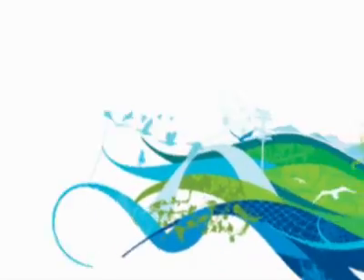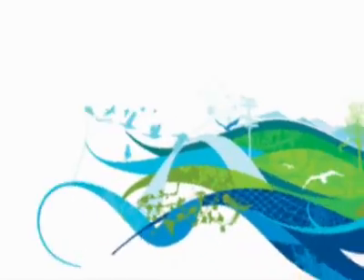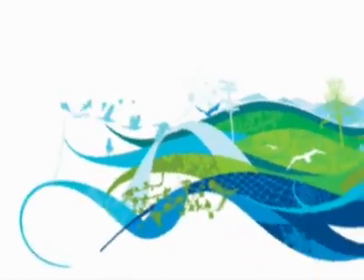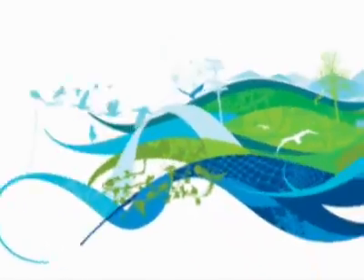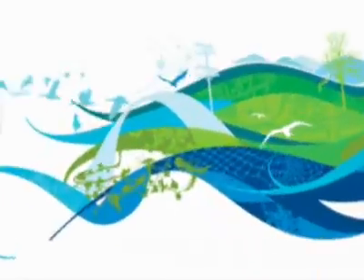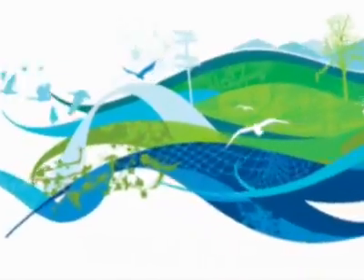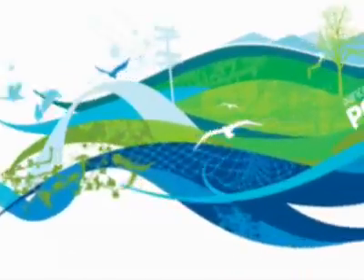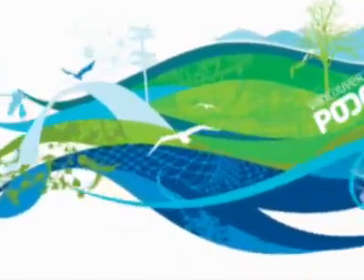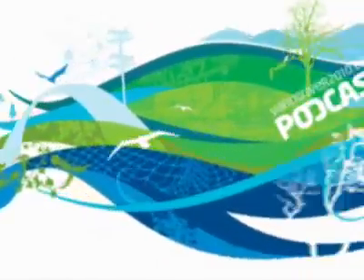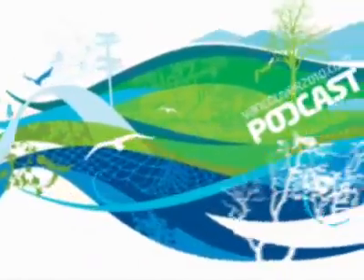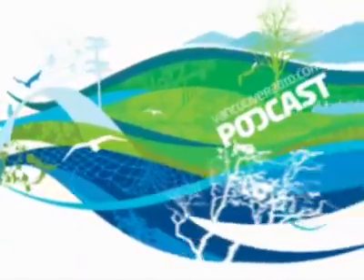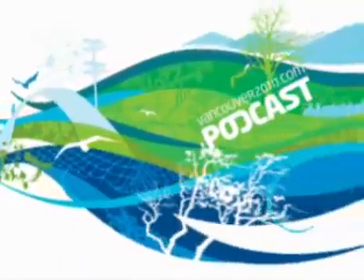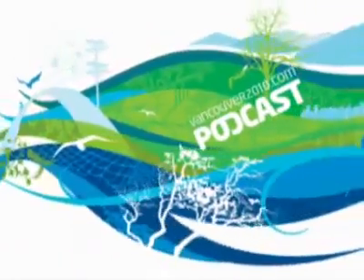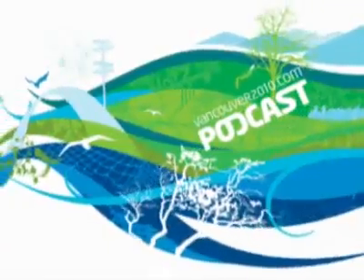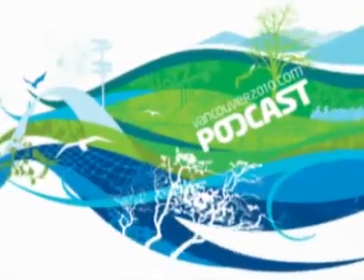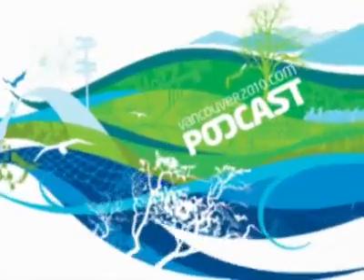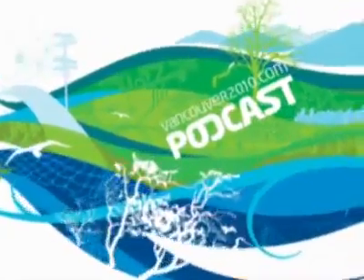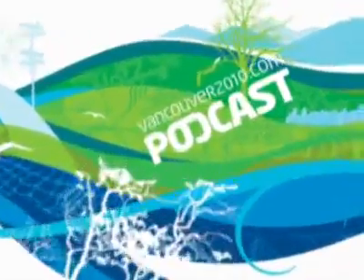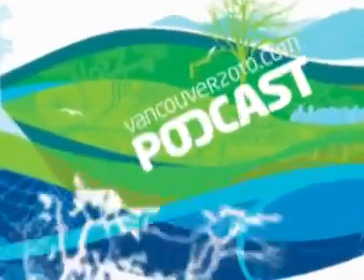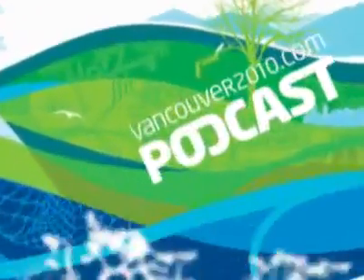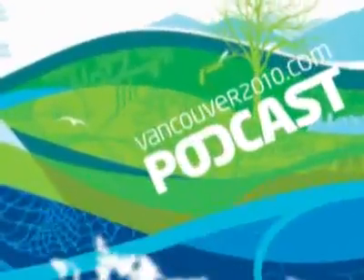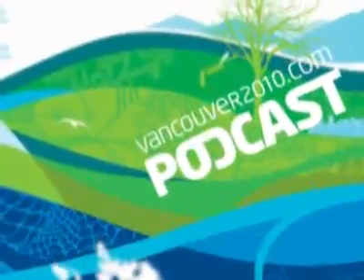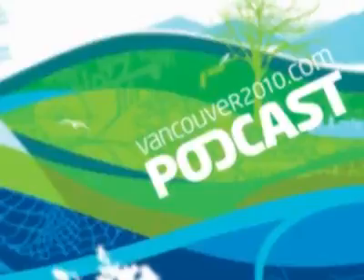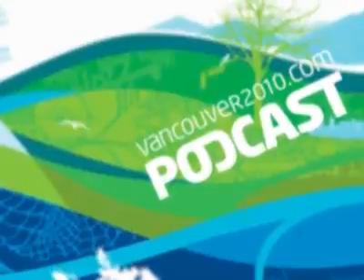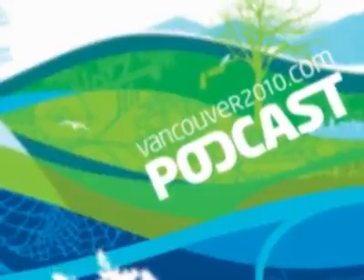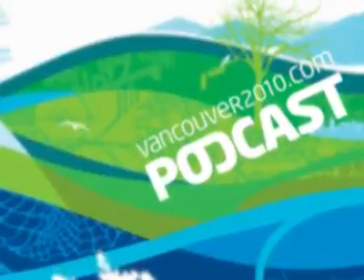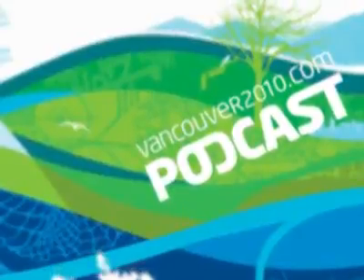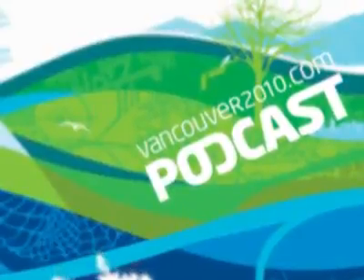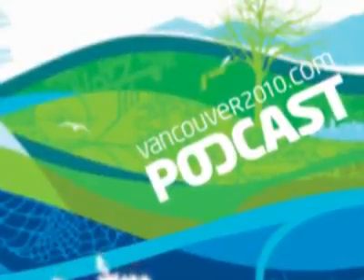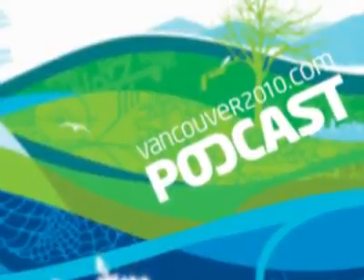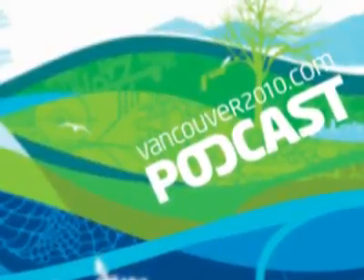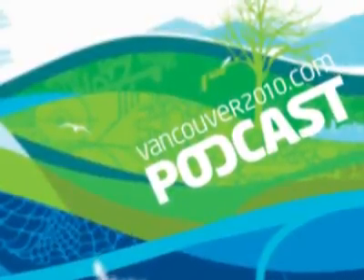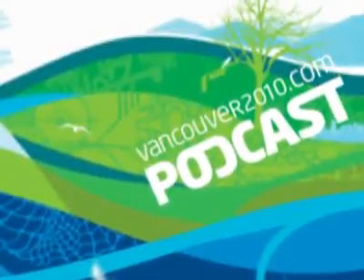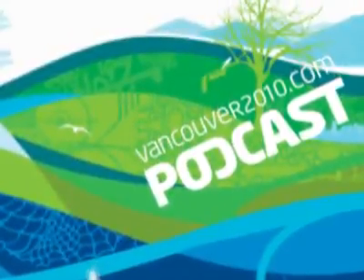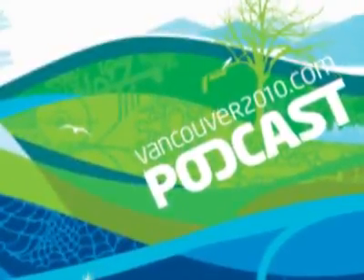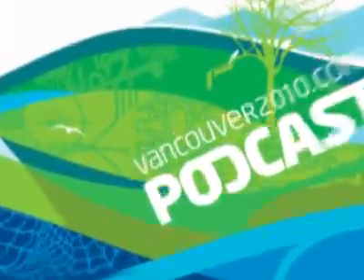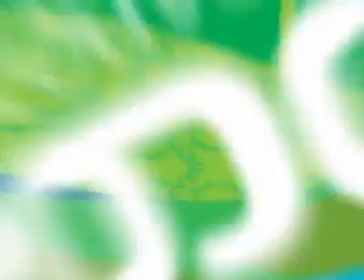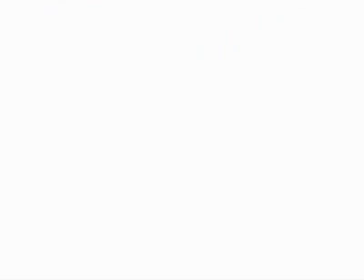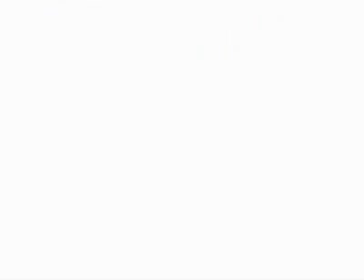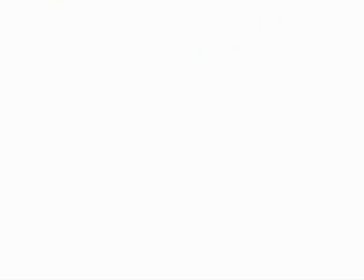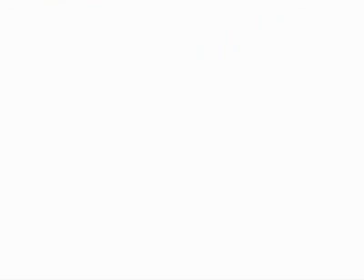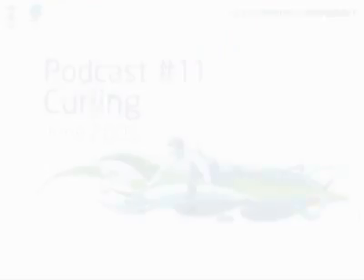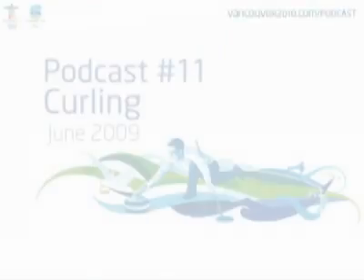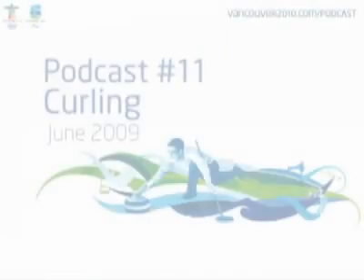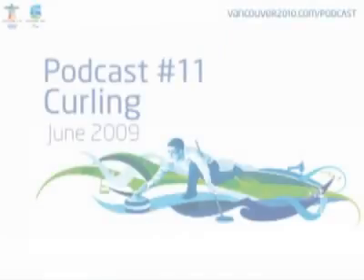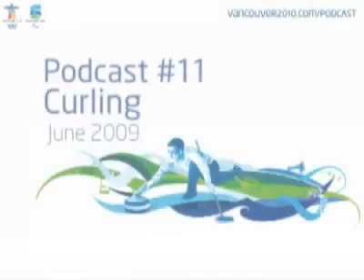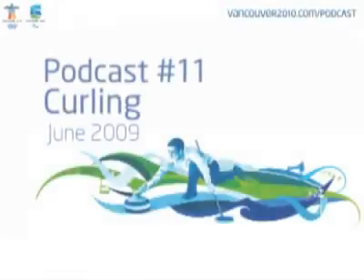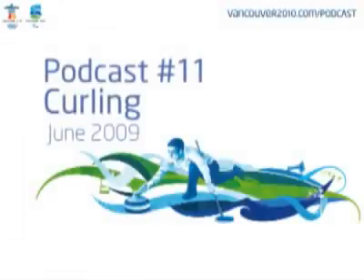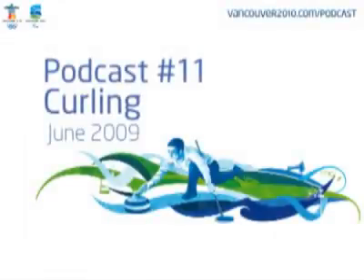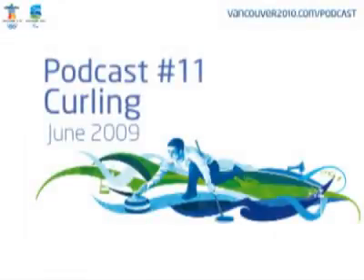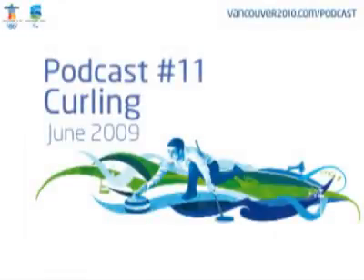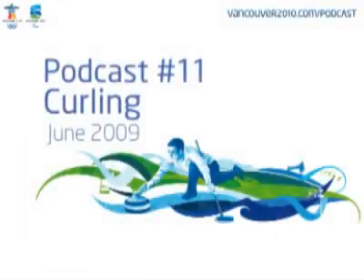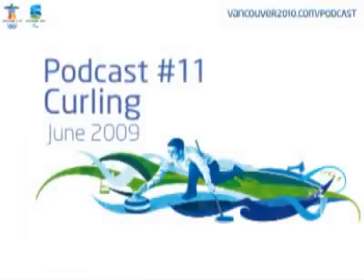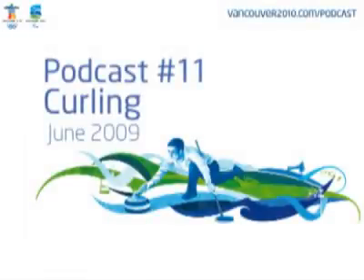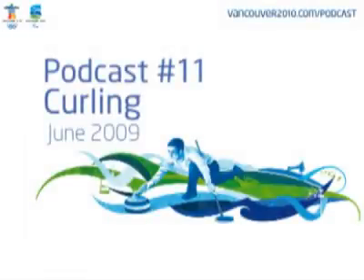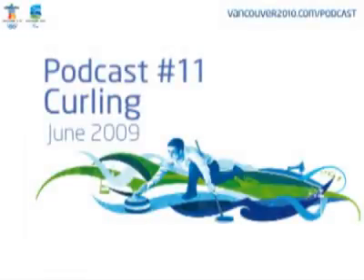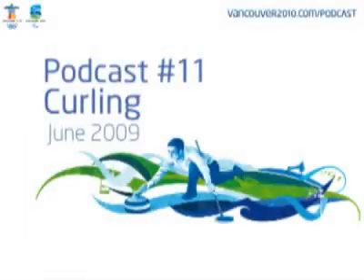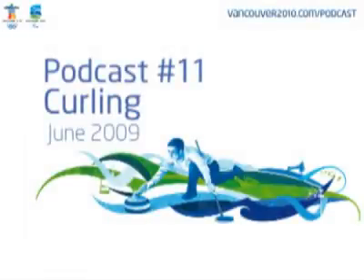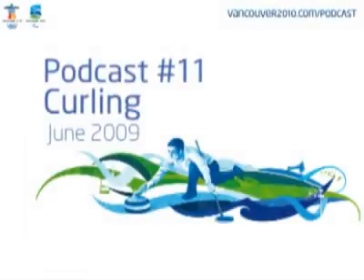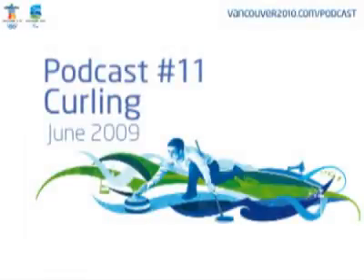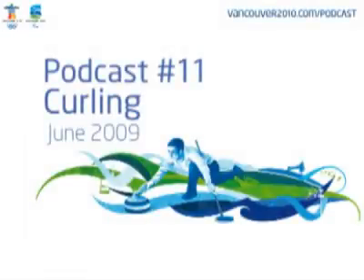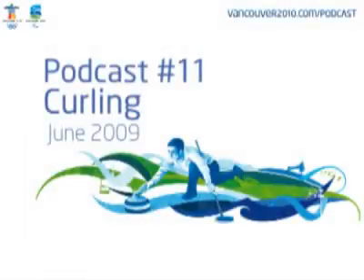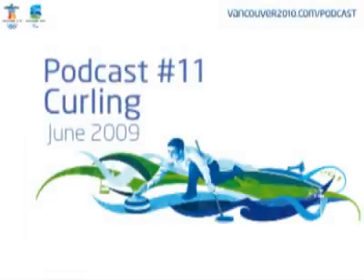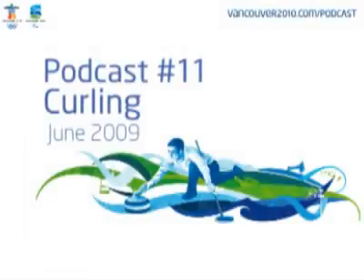This is the Vancouver2010.com vodcast, your window into the Vancouver 2010 Olympic and Paralympic Winter Games.